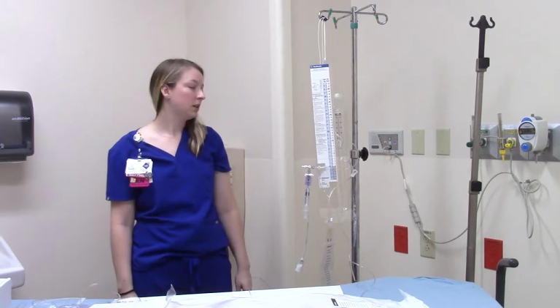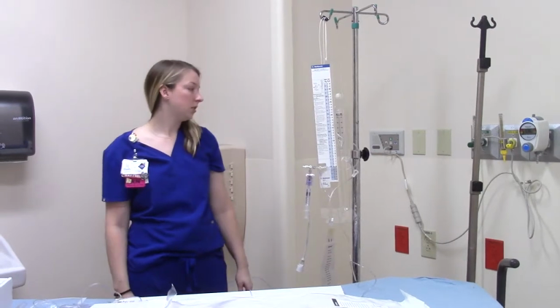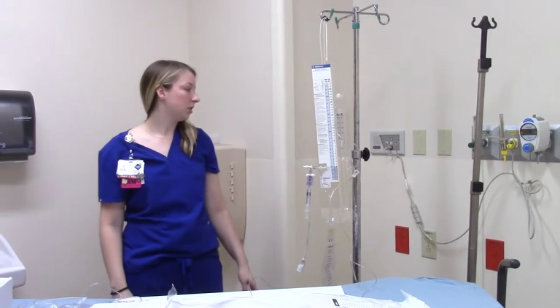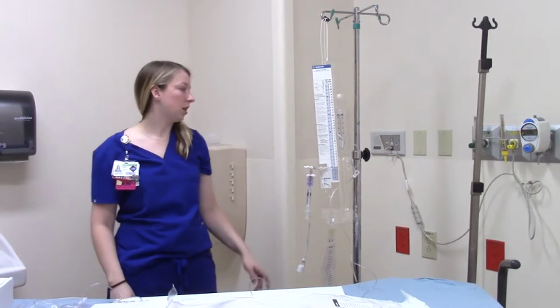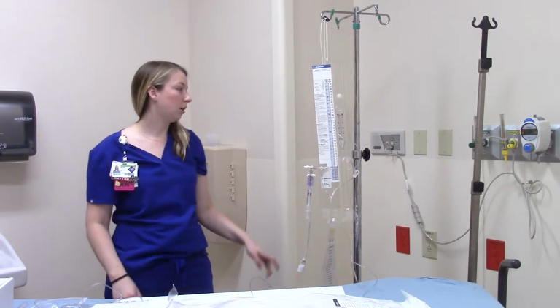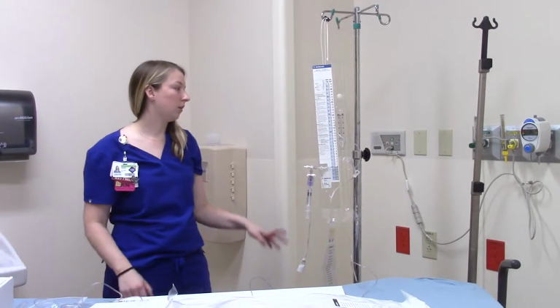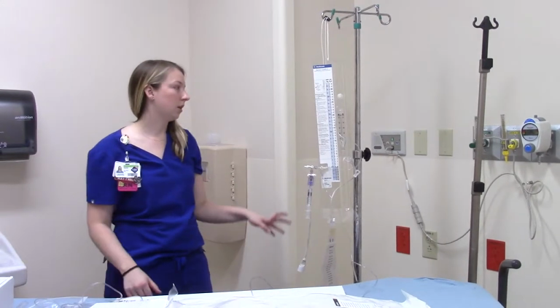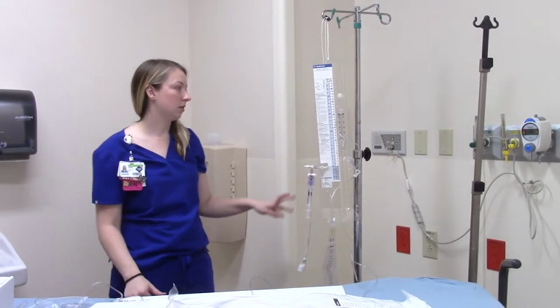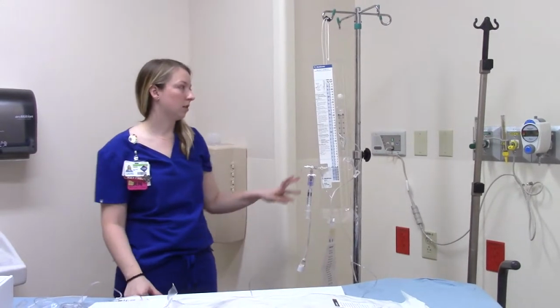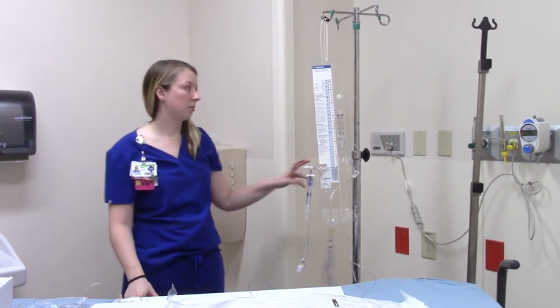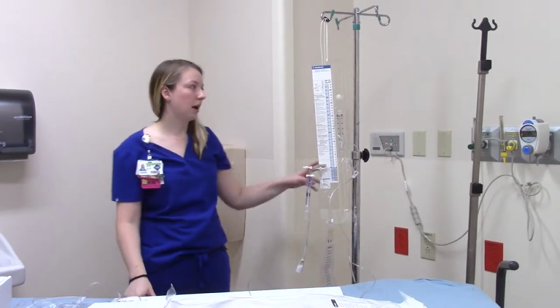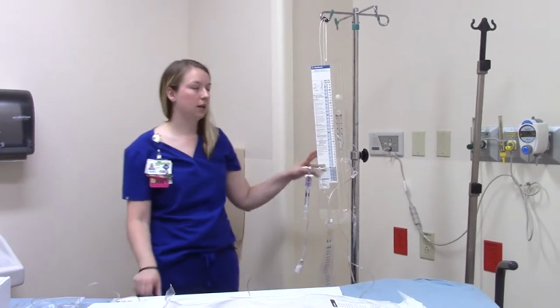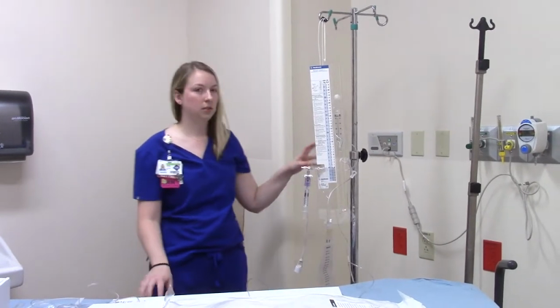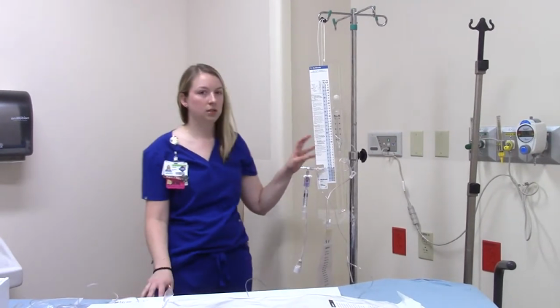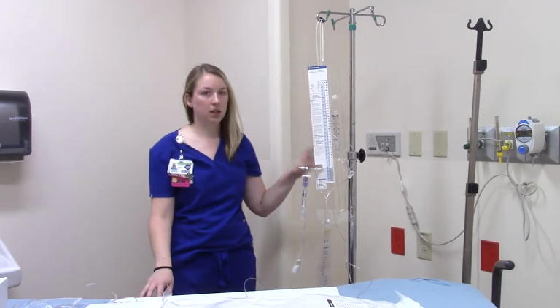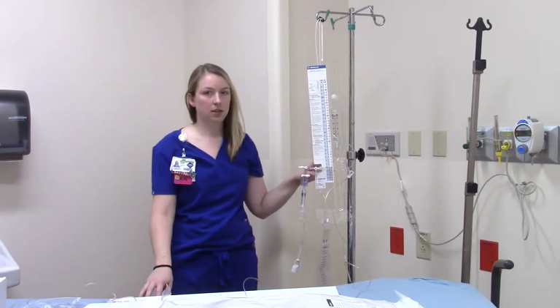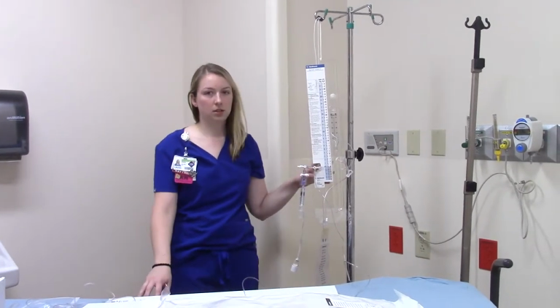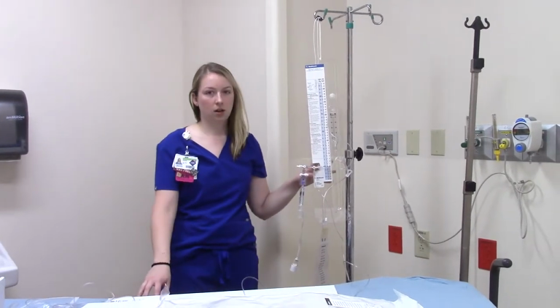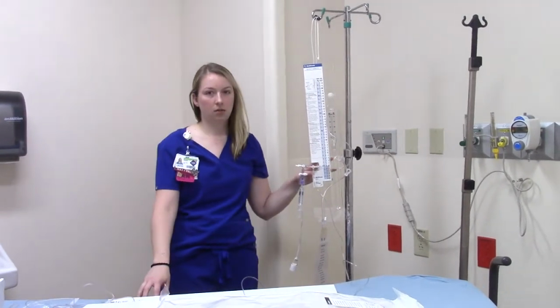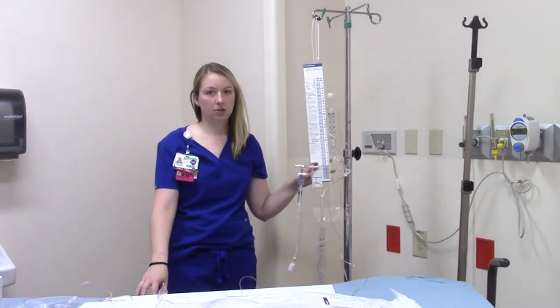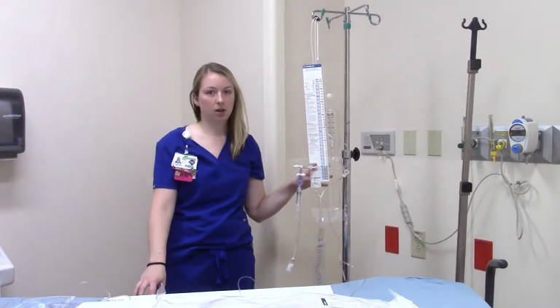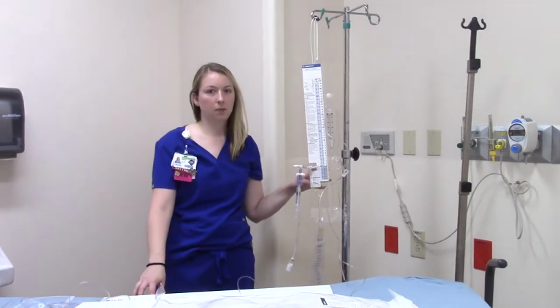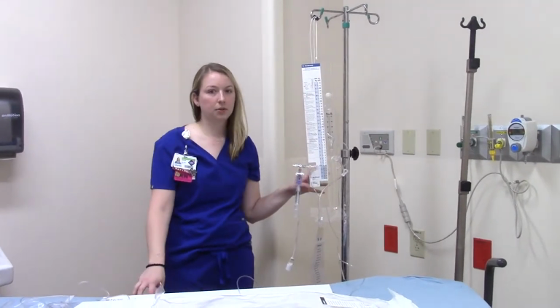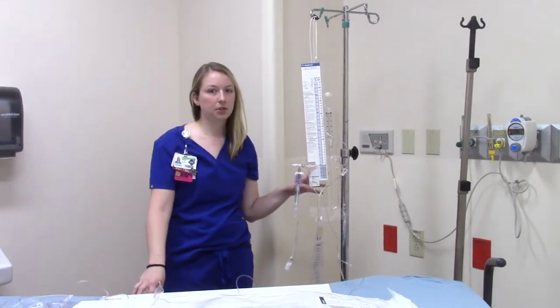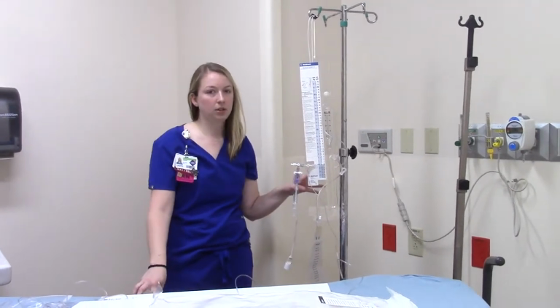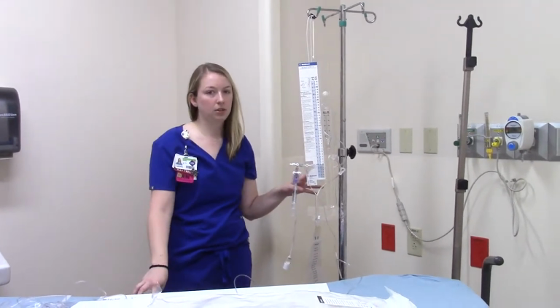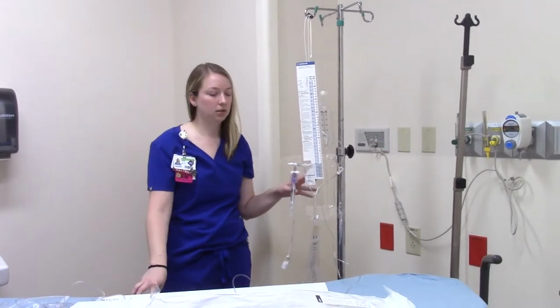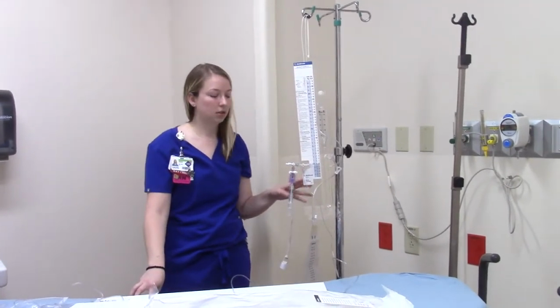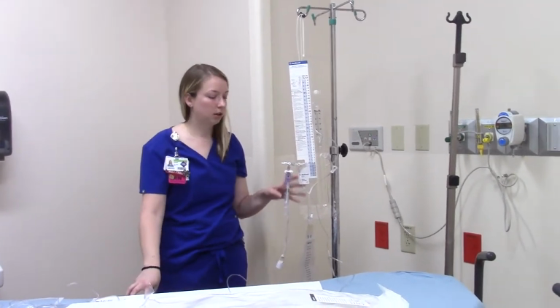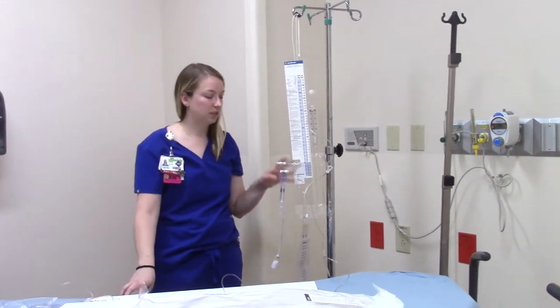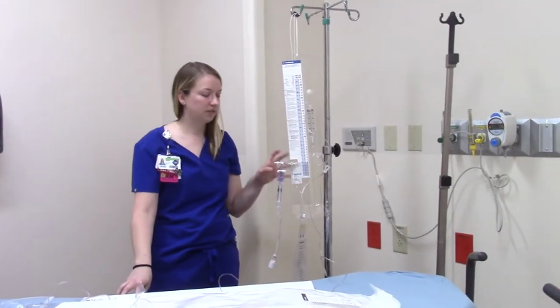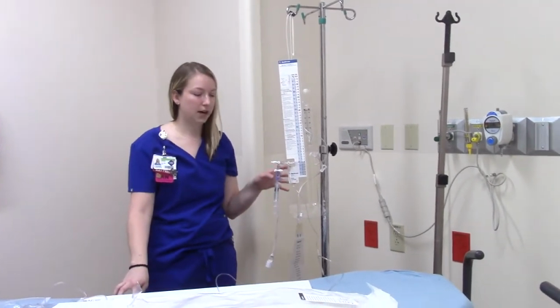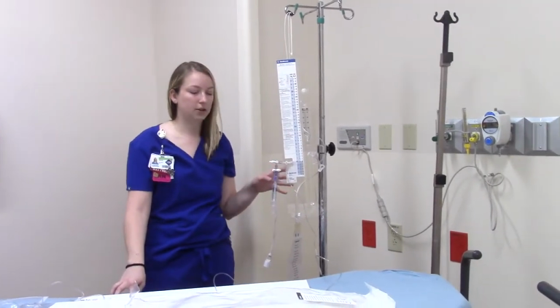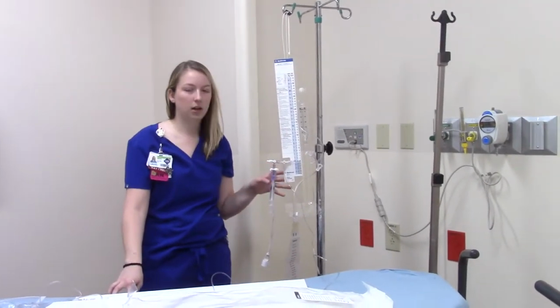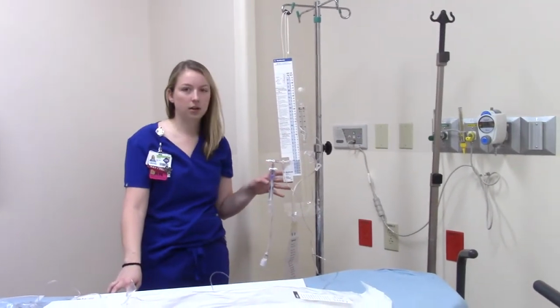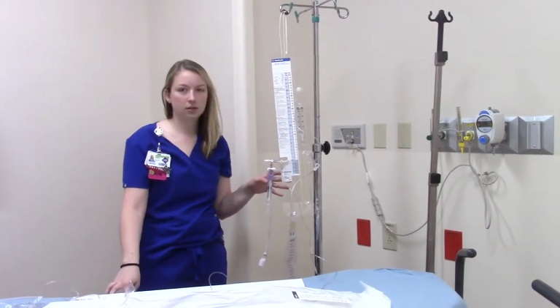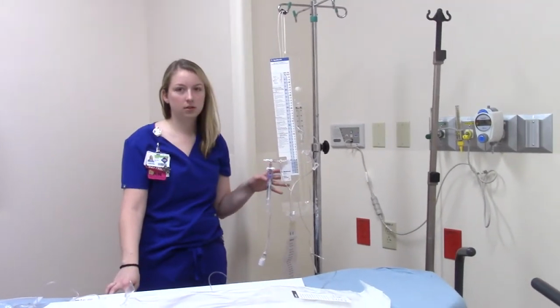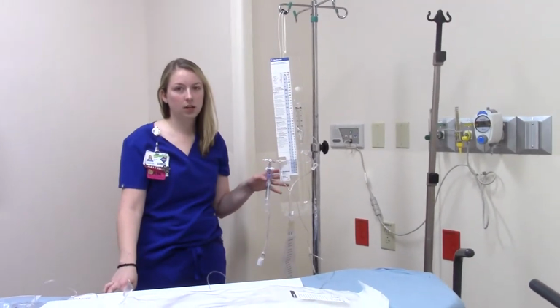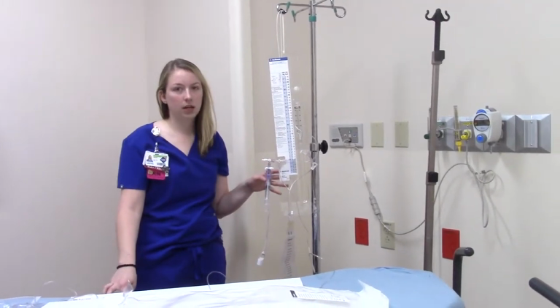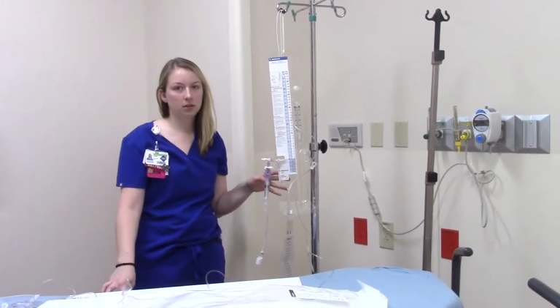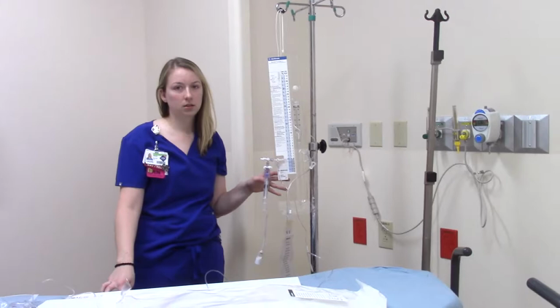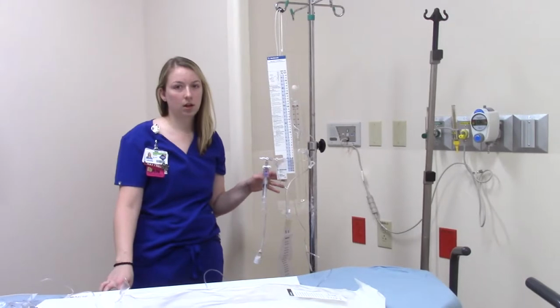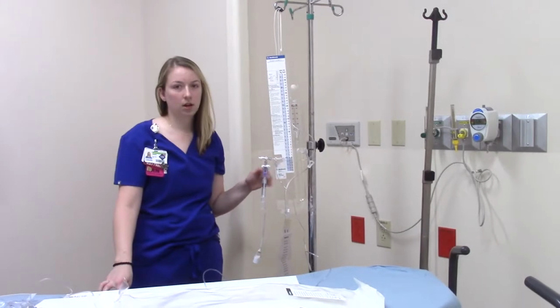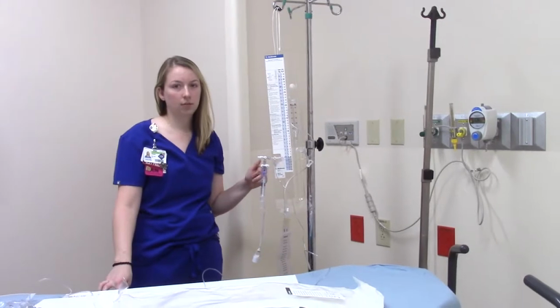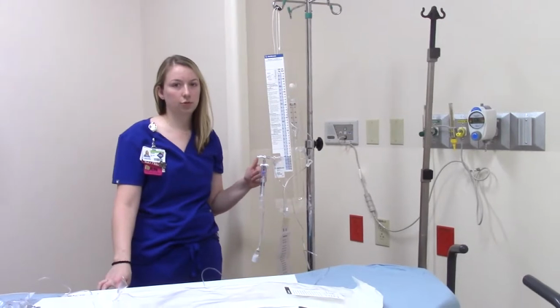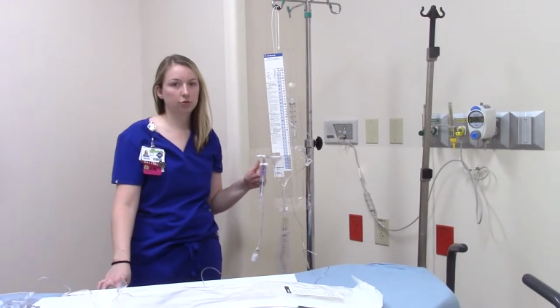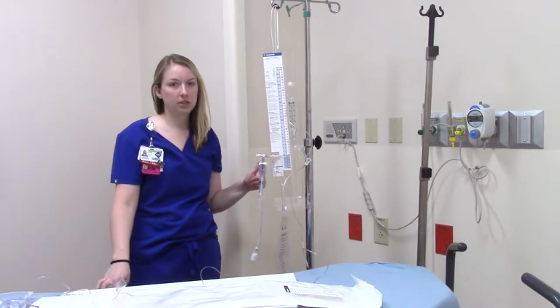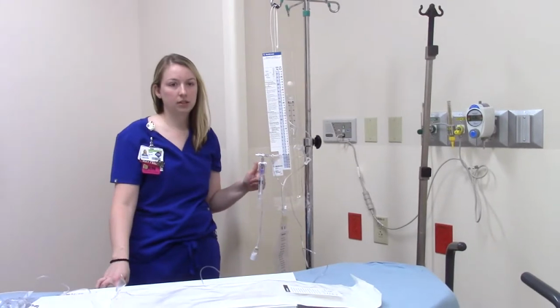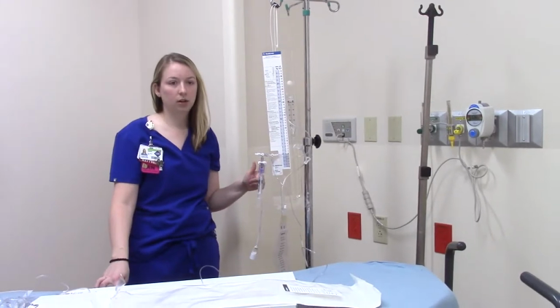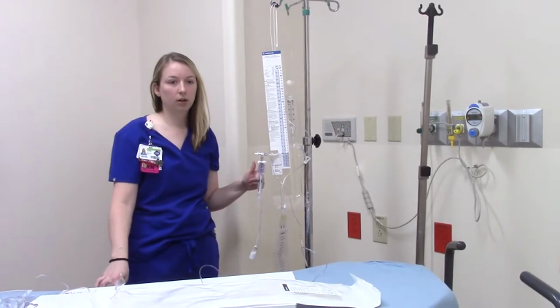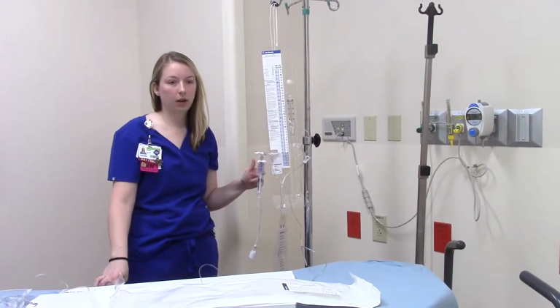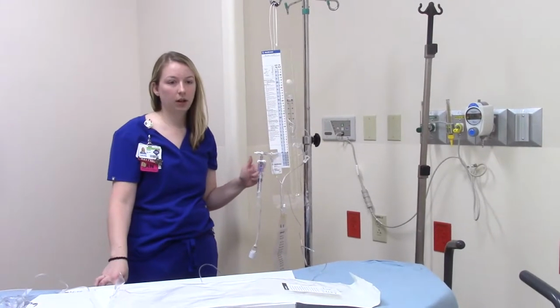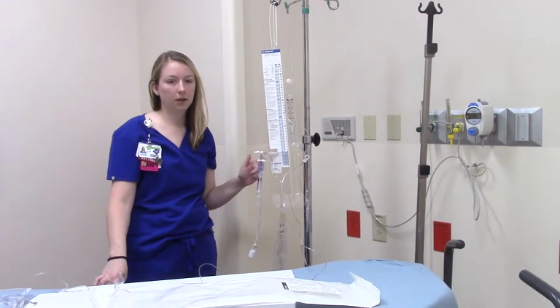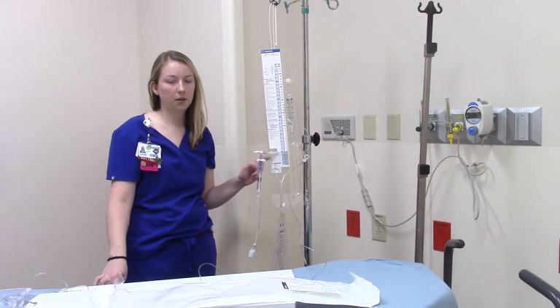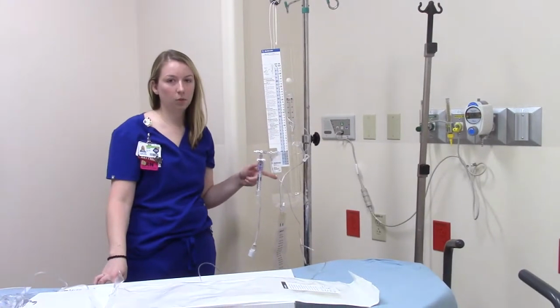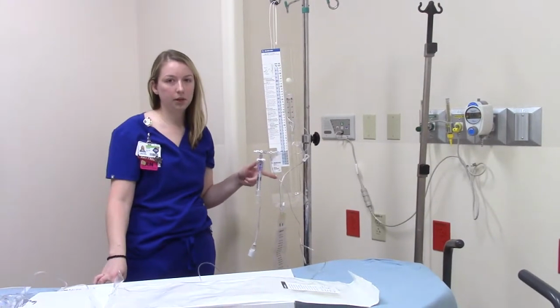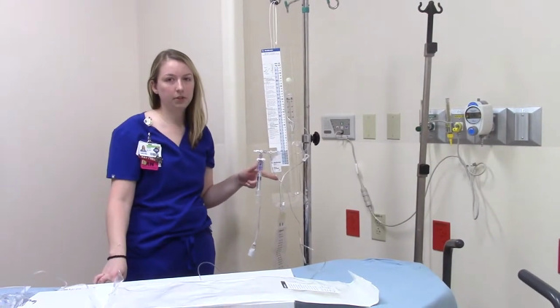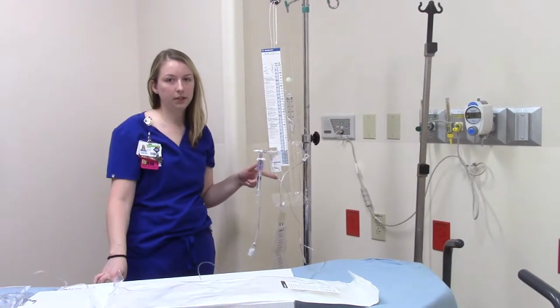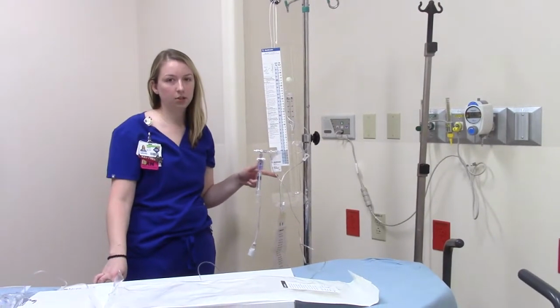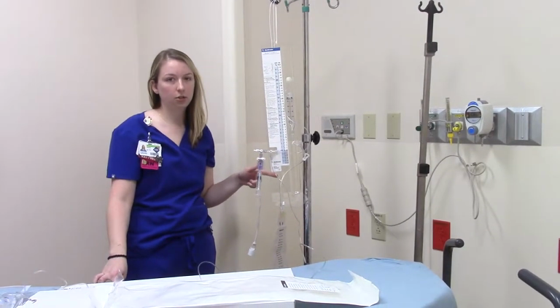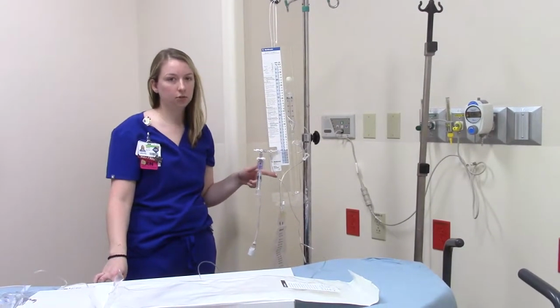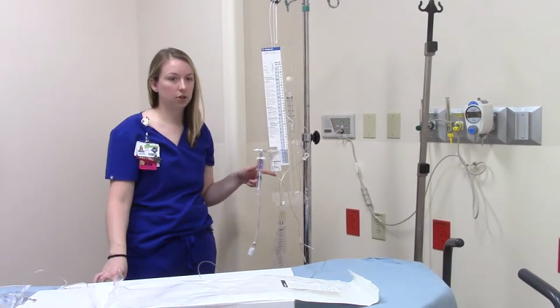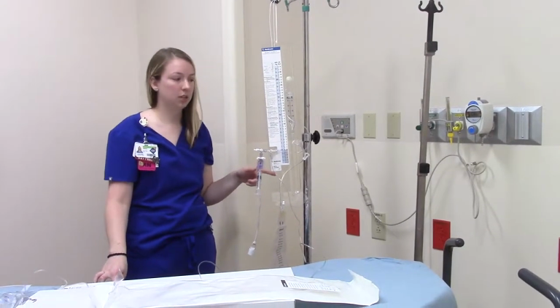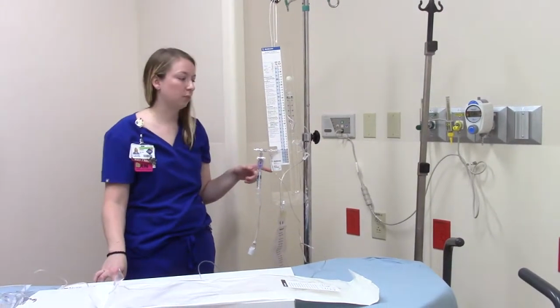Now that we've talked about how to set this up, there are a couple of things you need to know to finalize the setup, which will be zeroing and then what you need to do for transport.